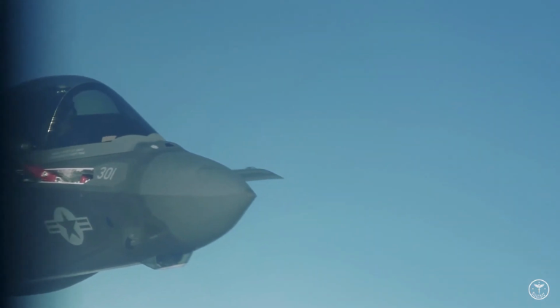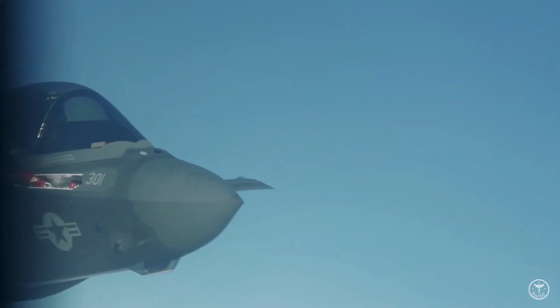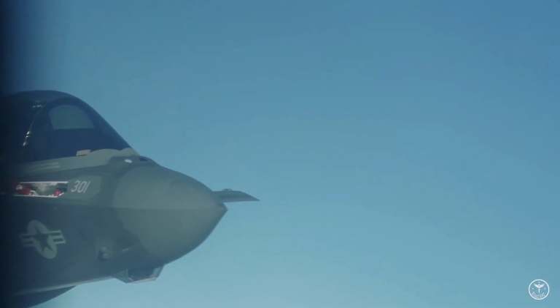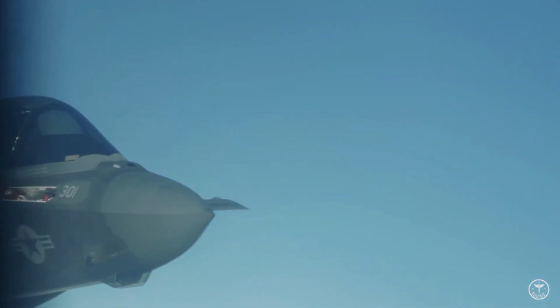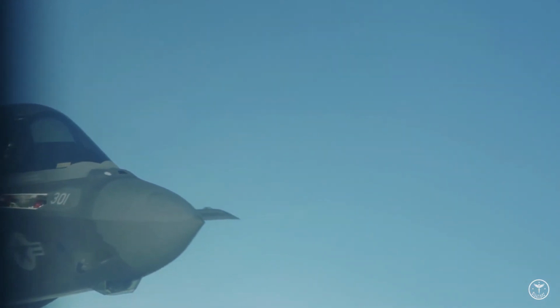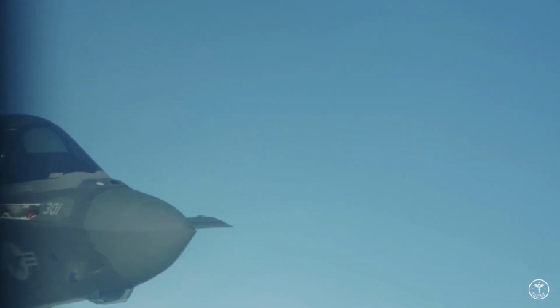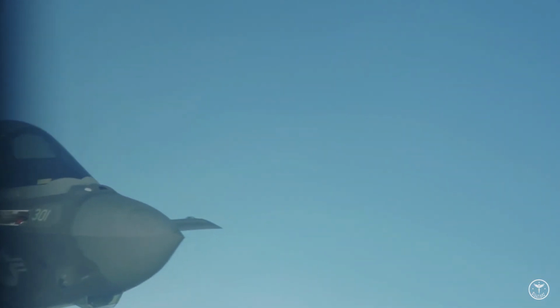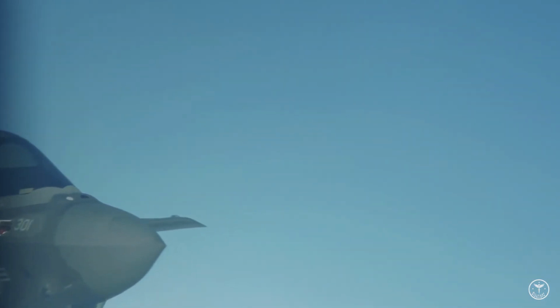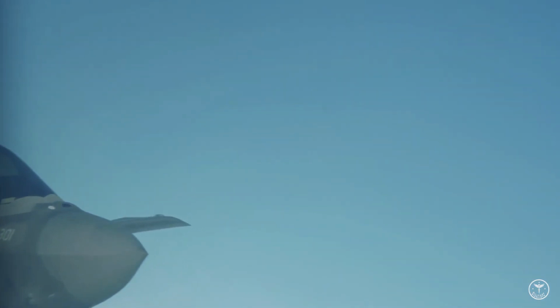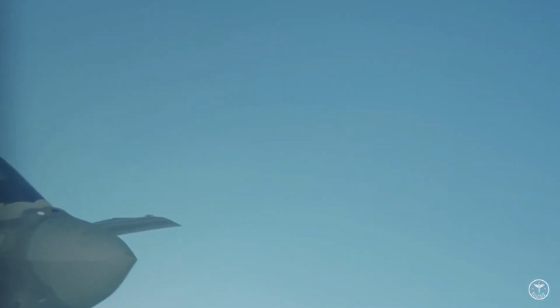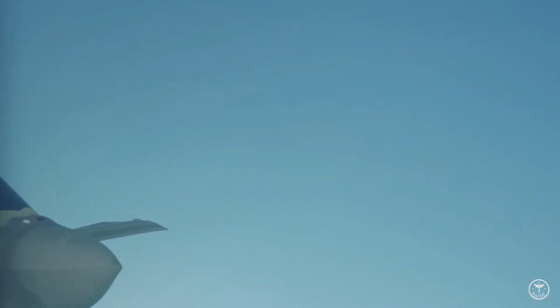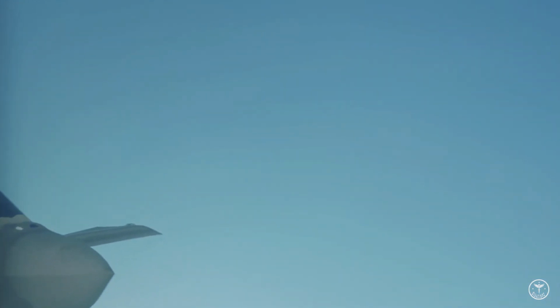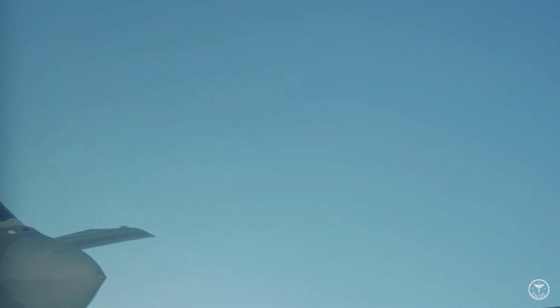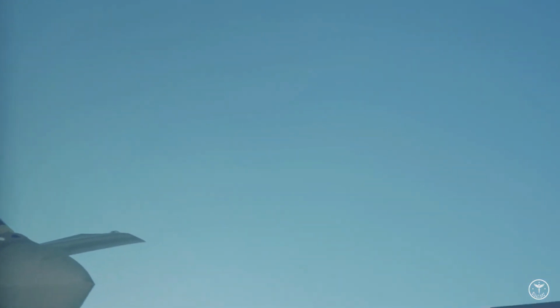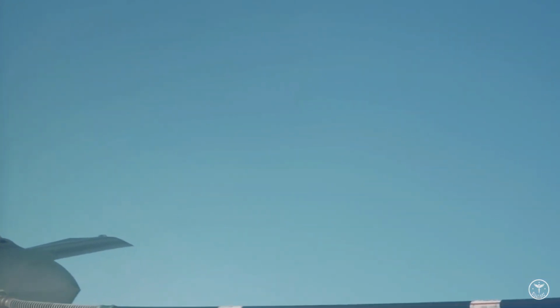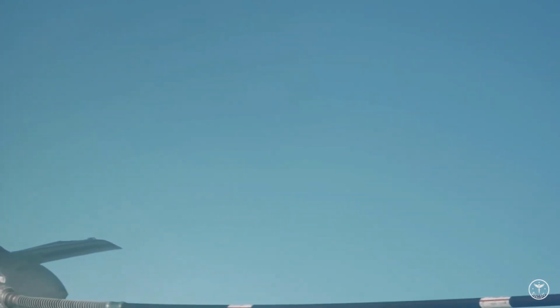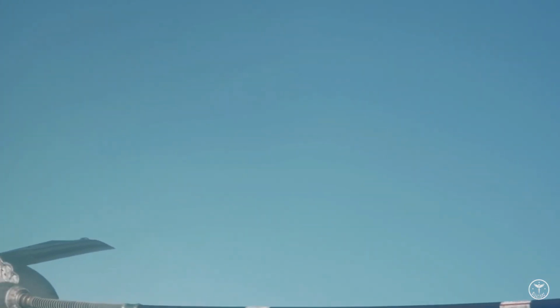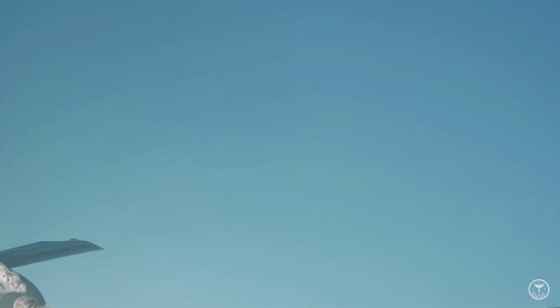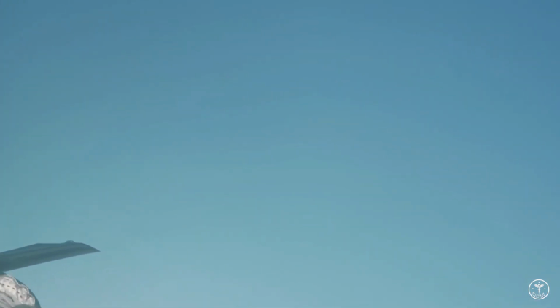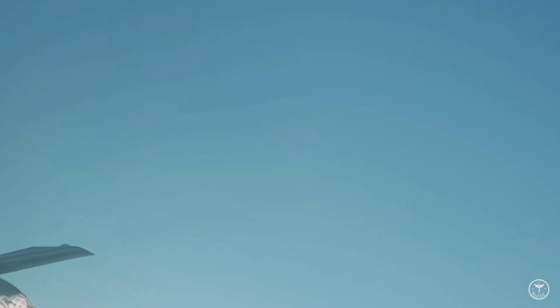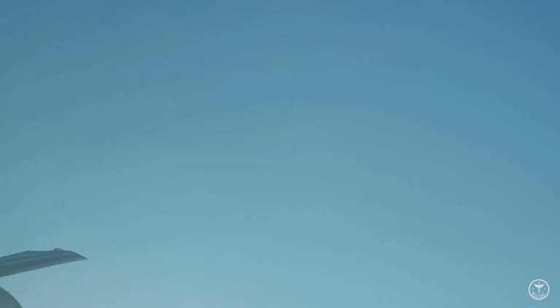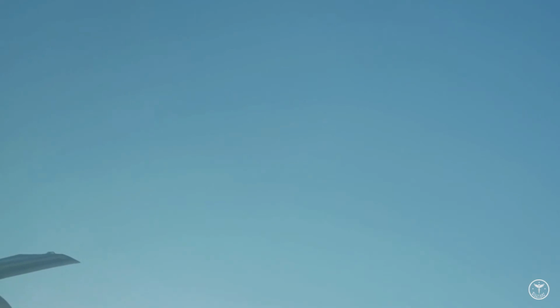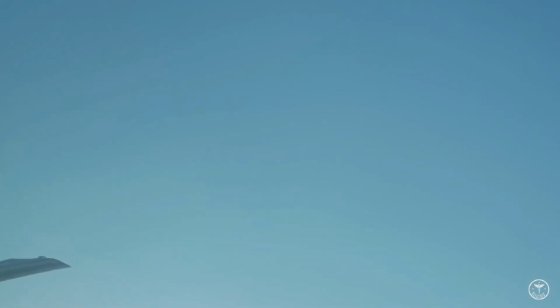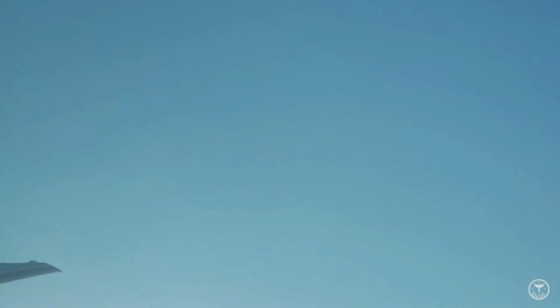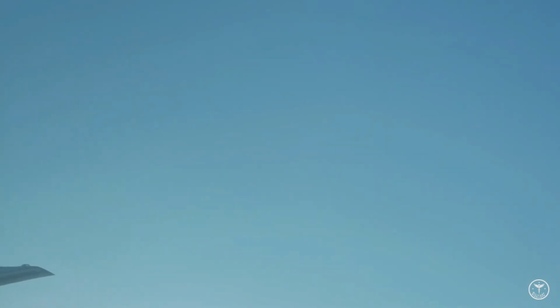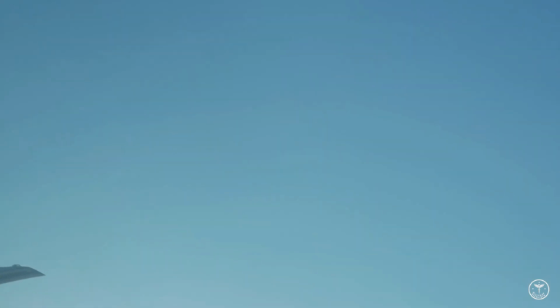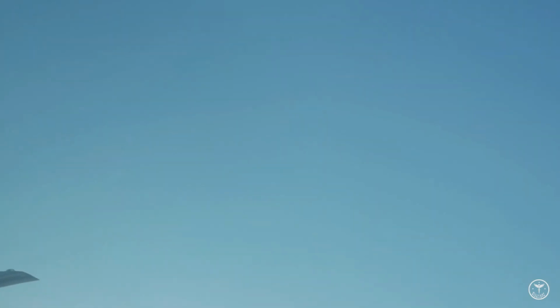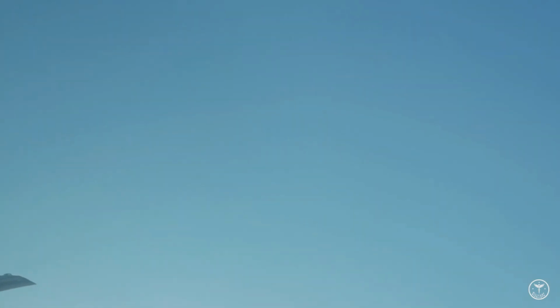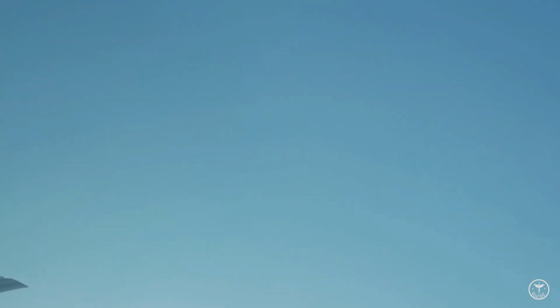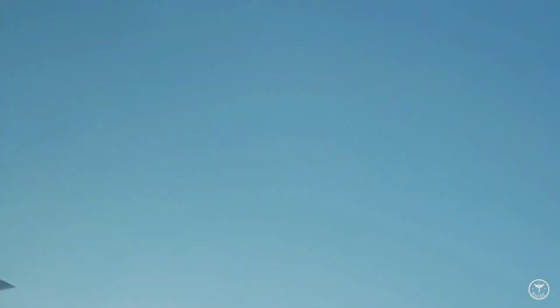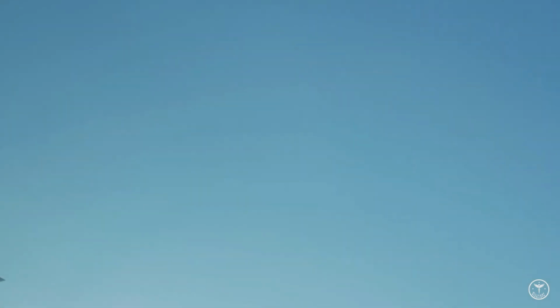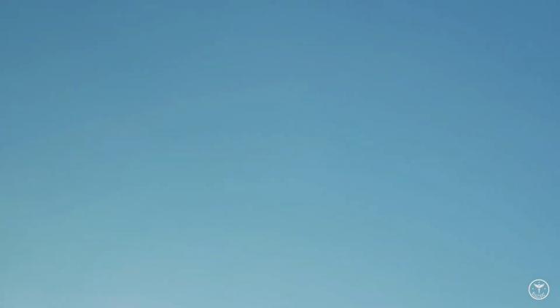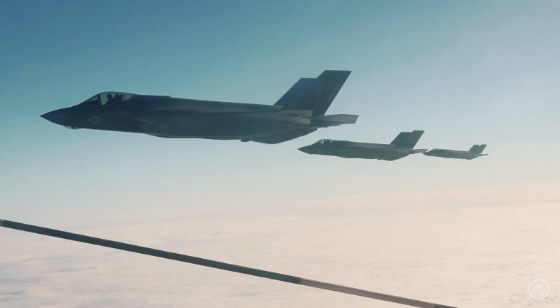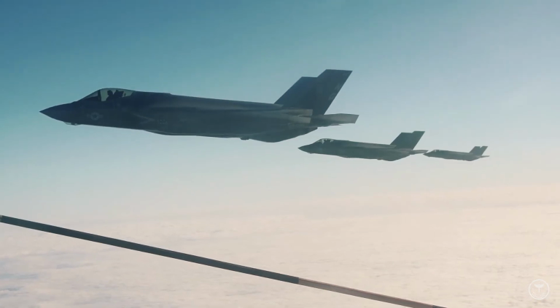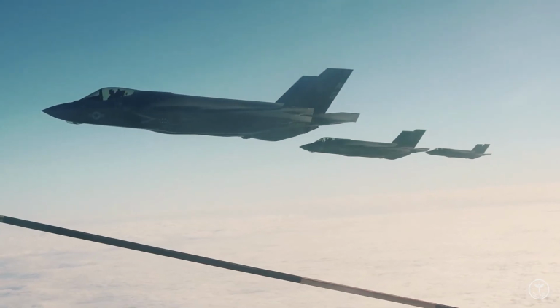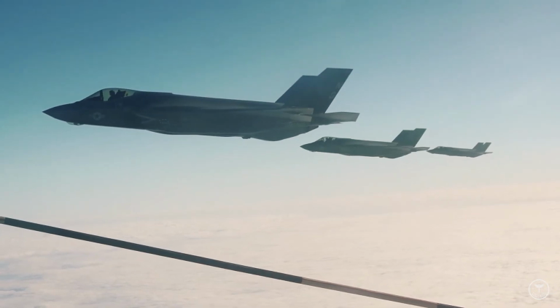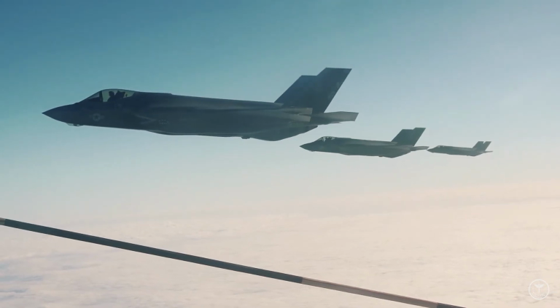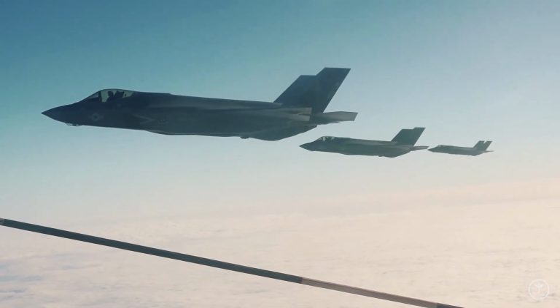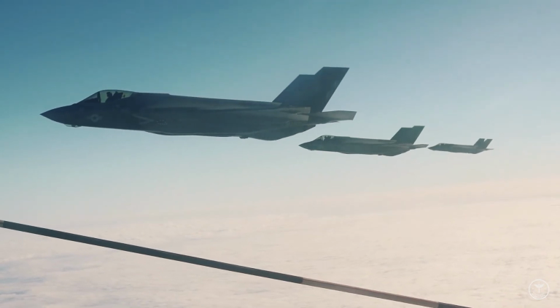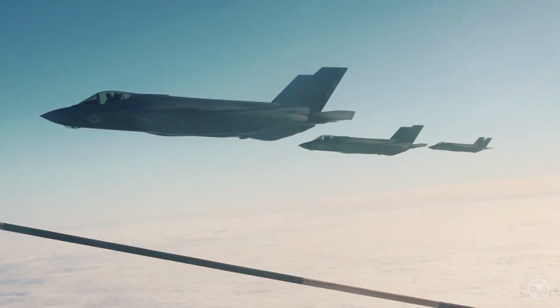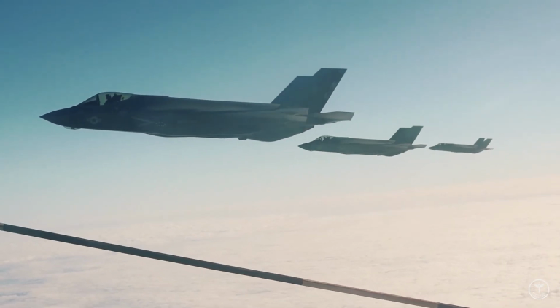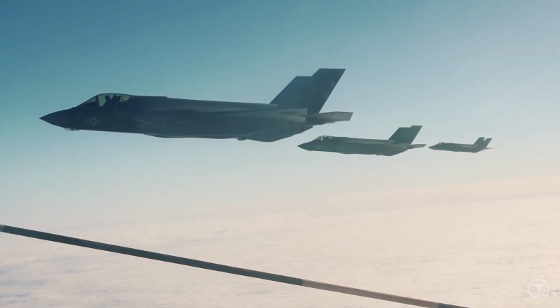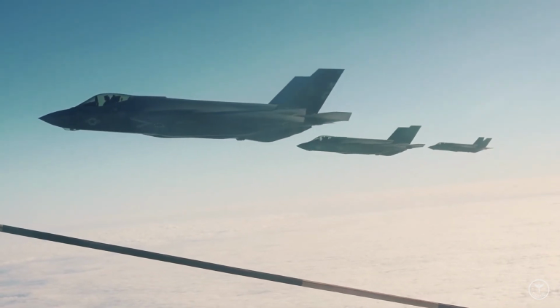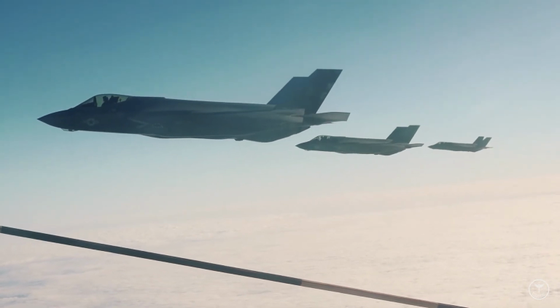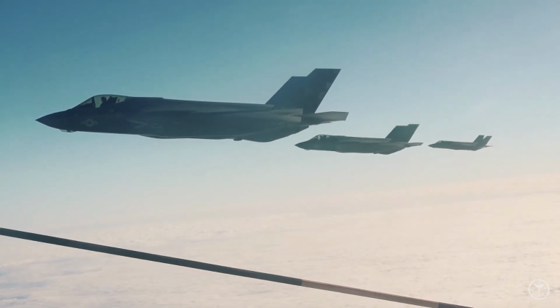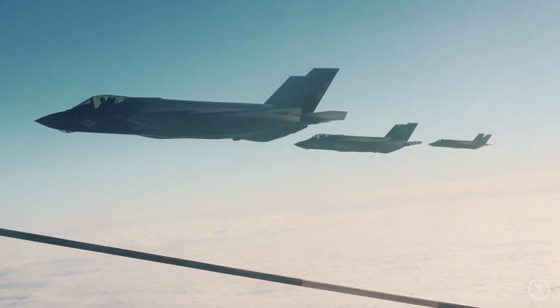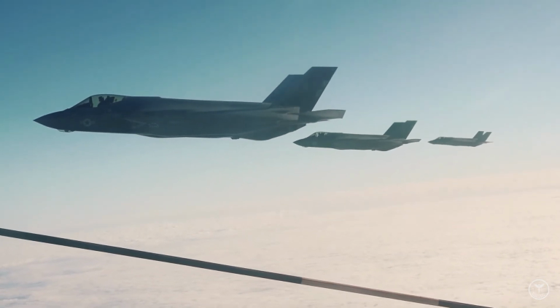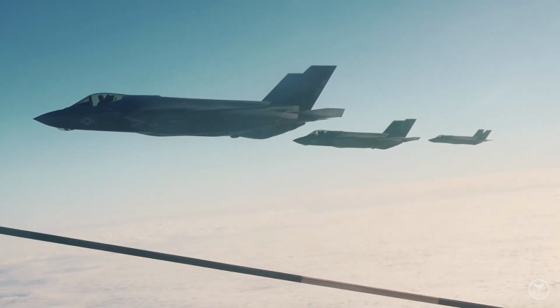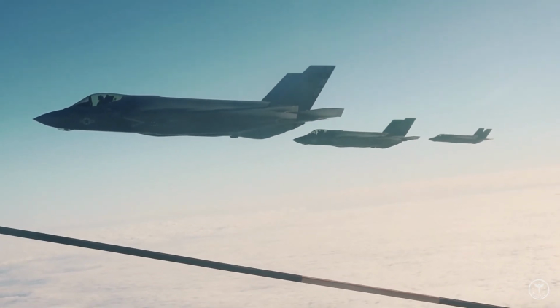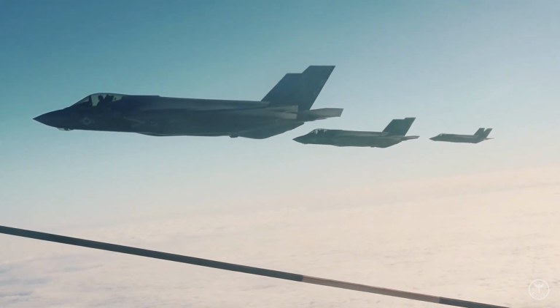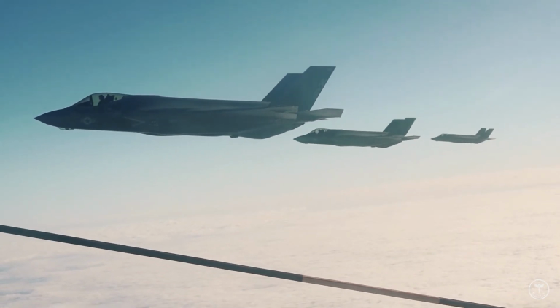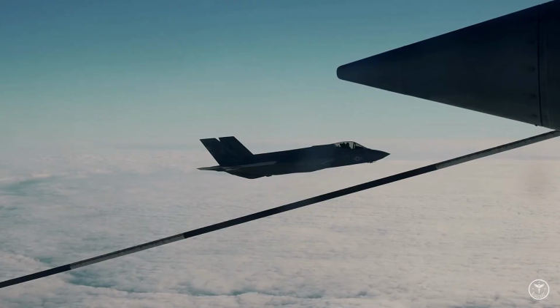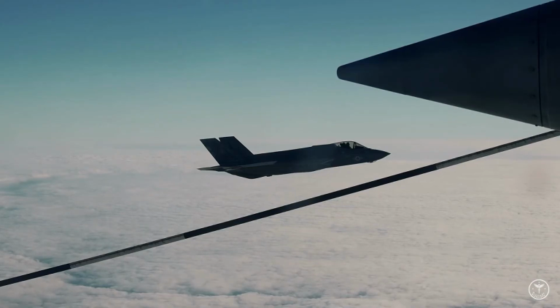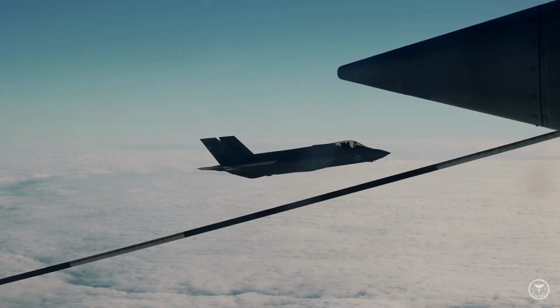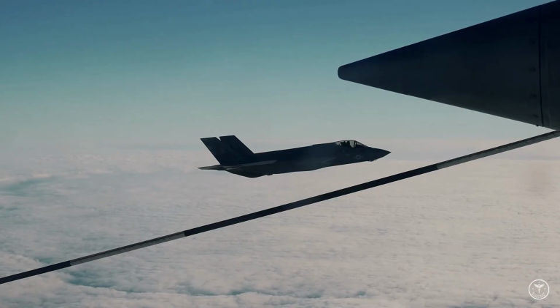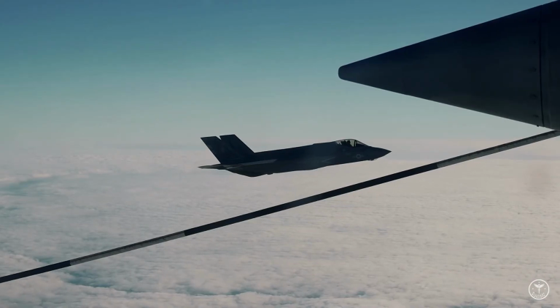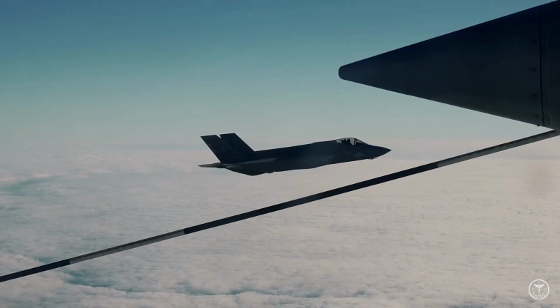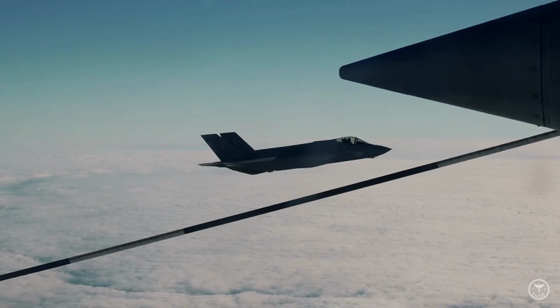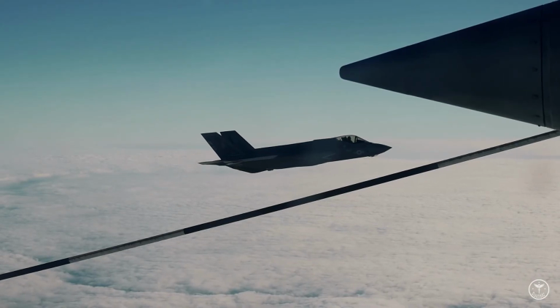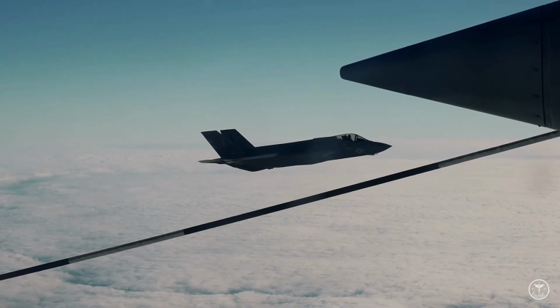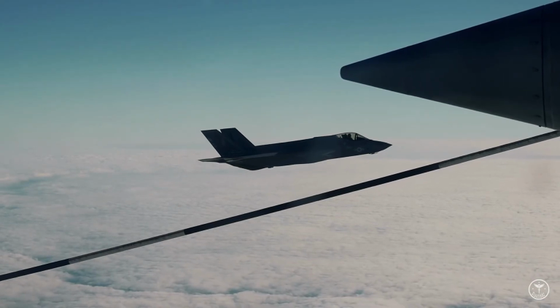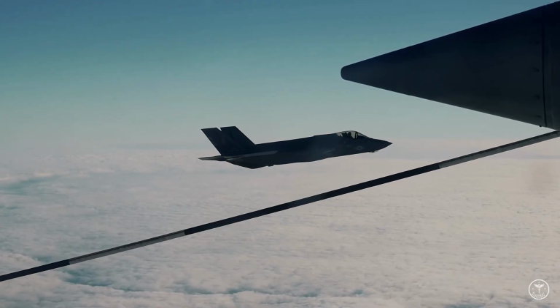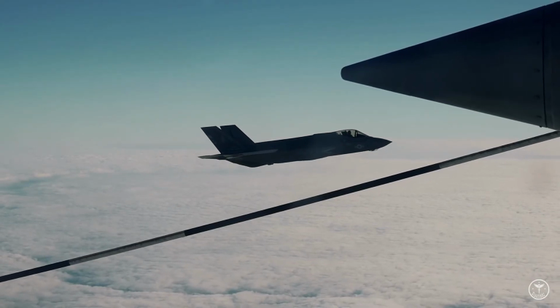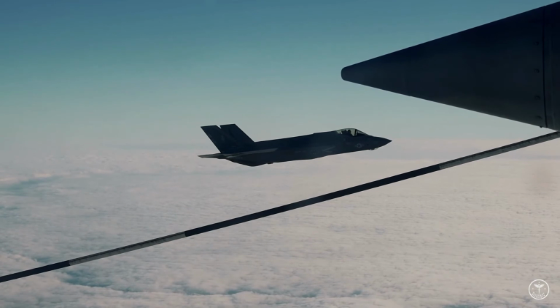USAF fighter pilots have reported that real-world combat has been less taxing than the tough encounters they had at Red Flag and other high-end, live-fly wargames.